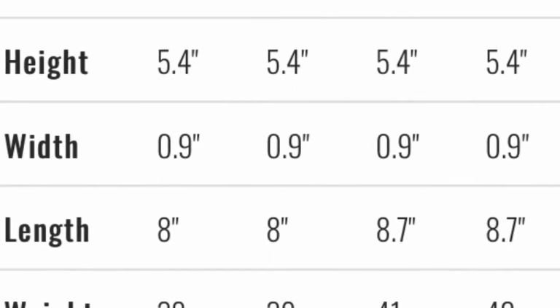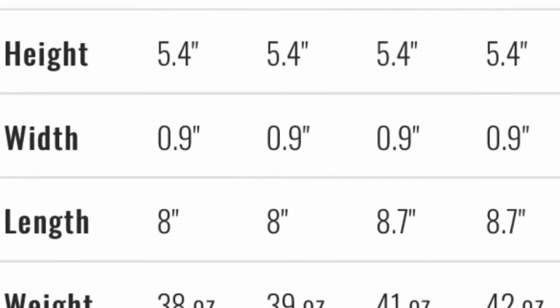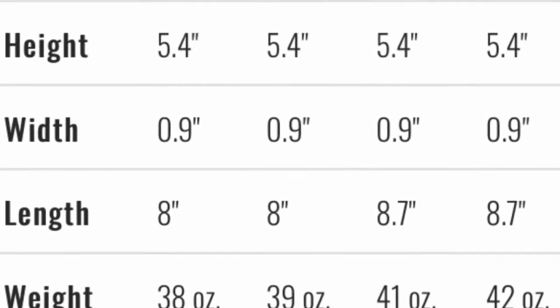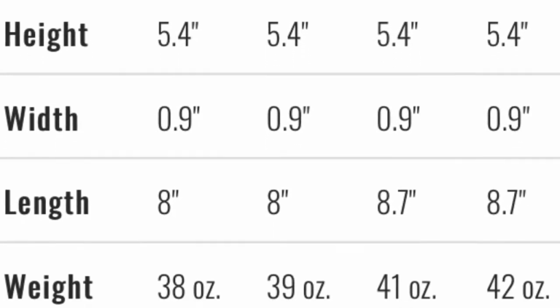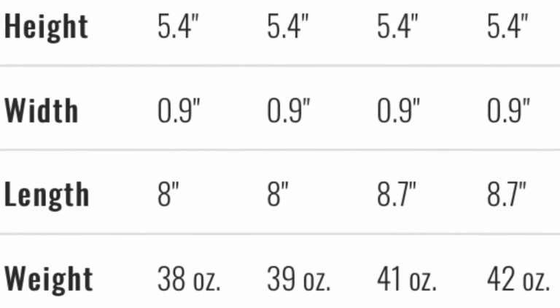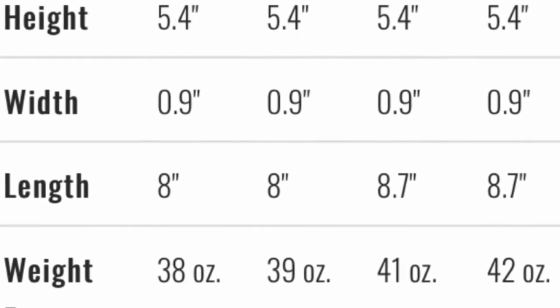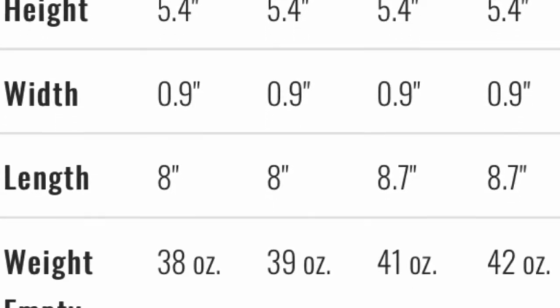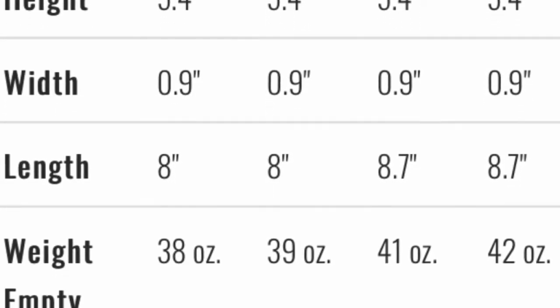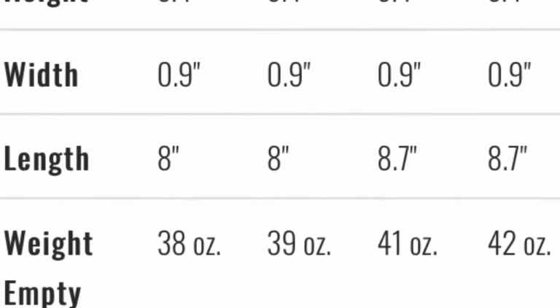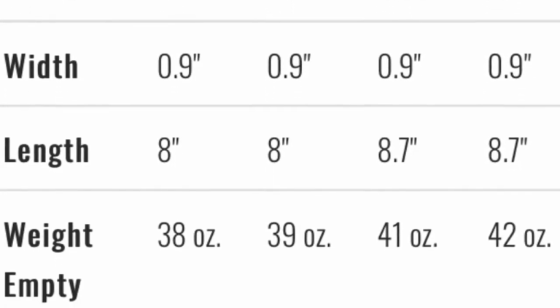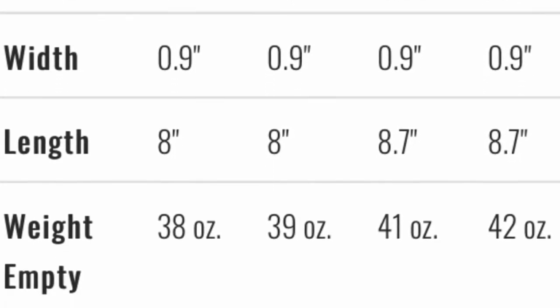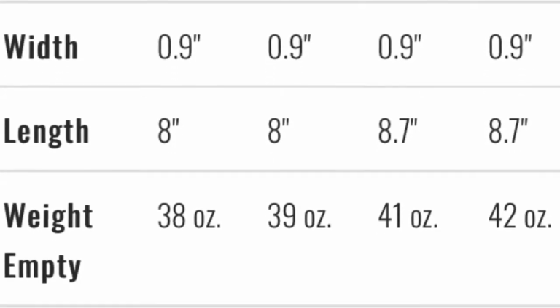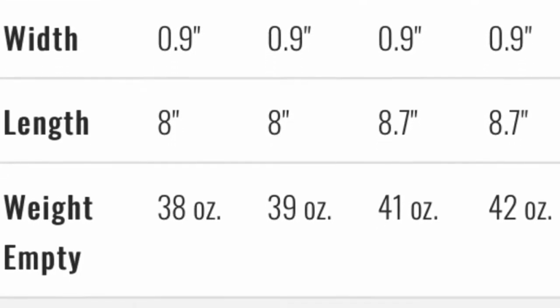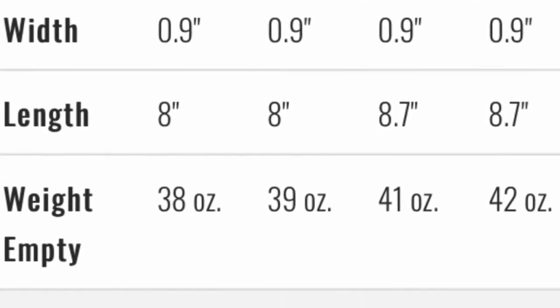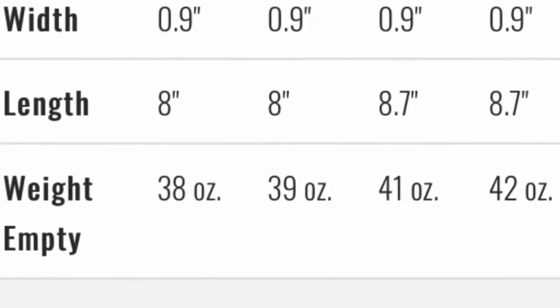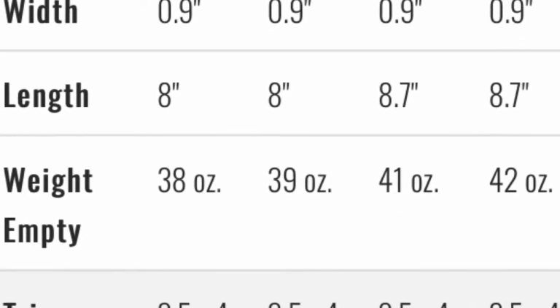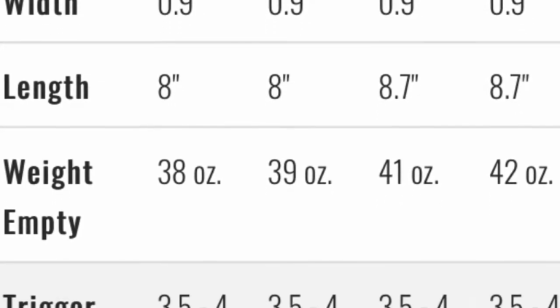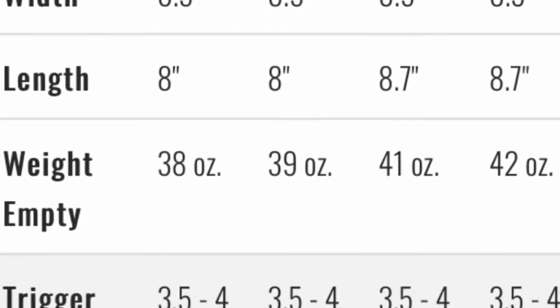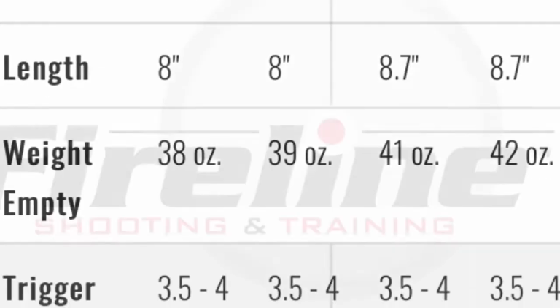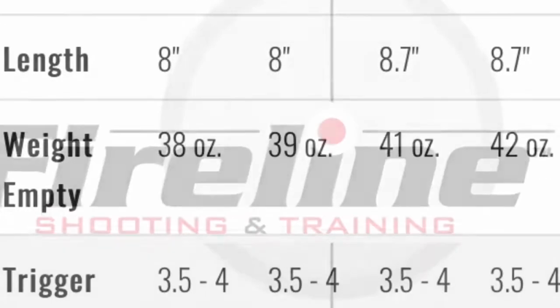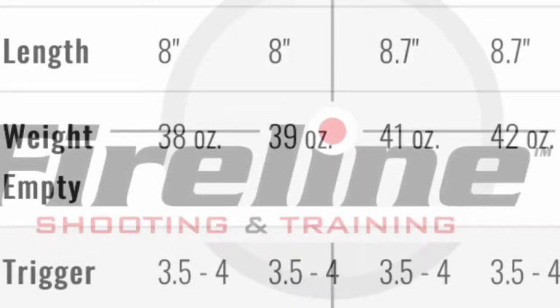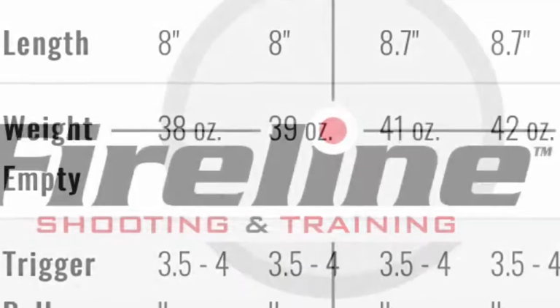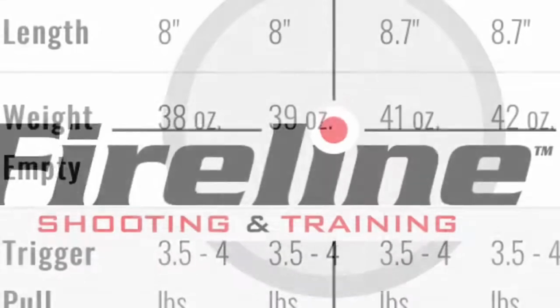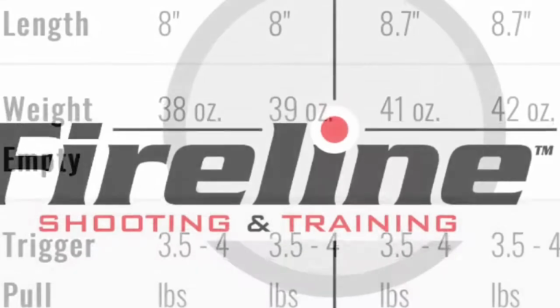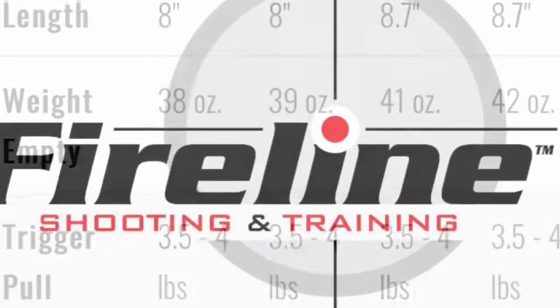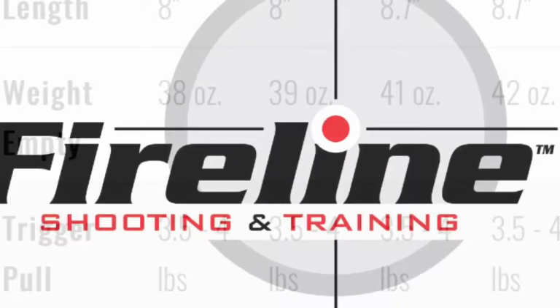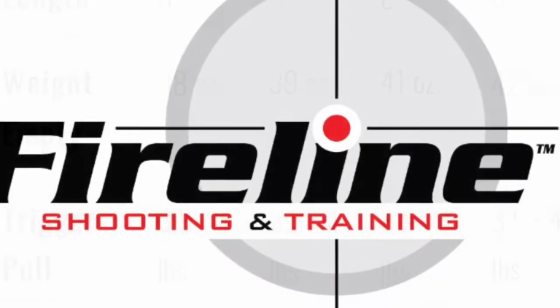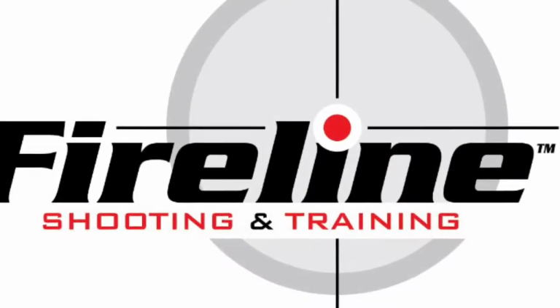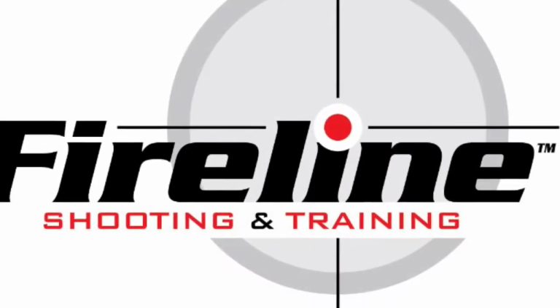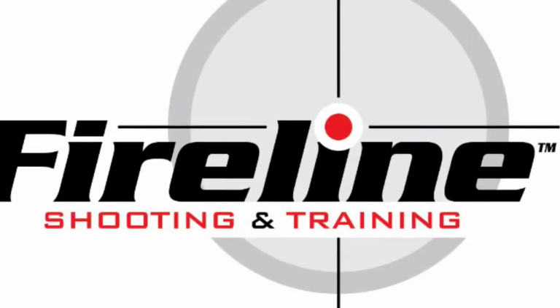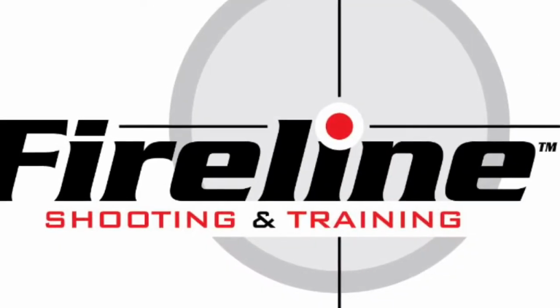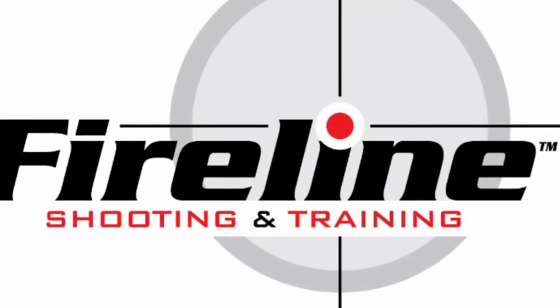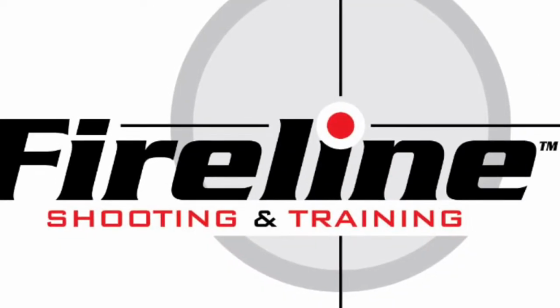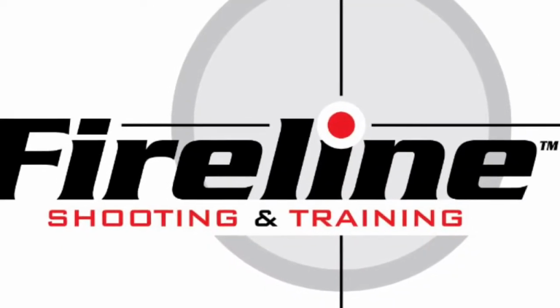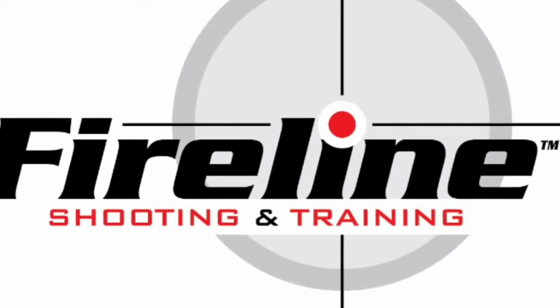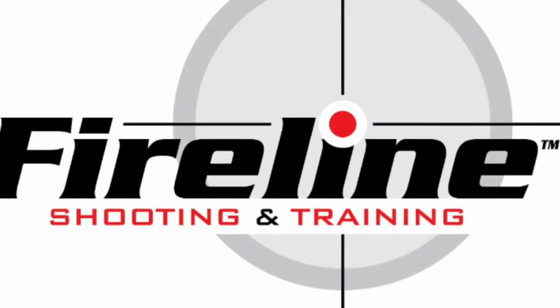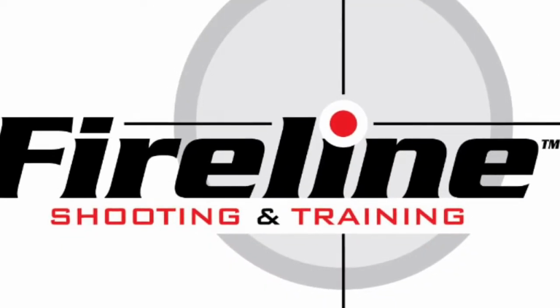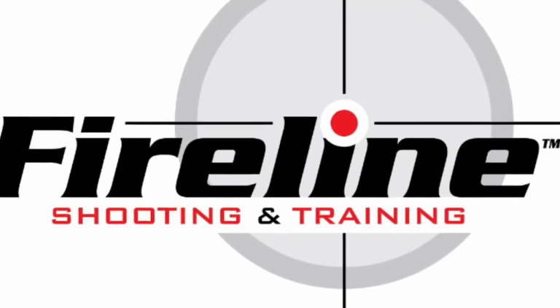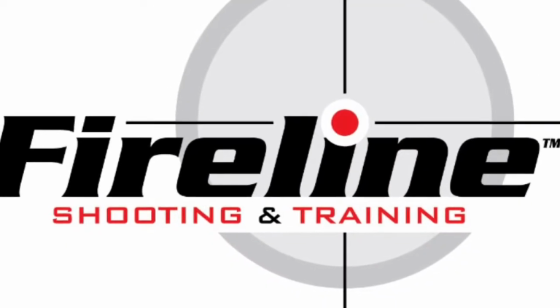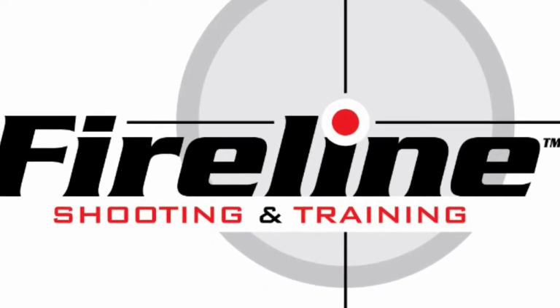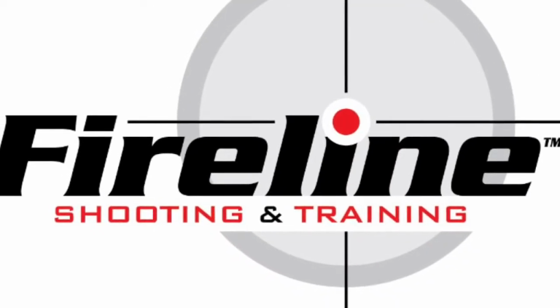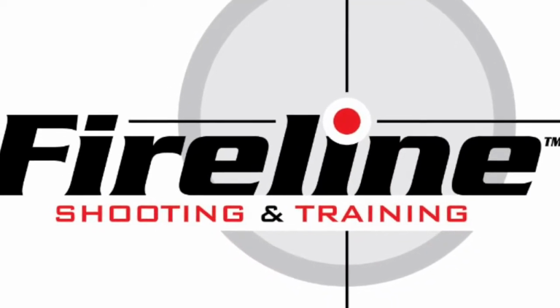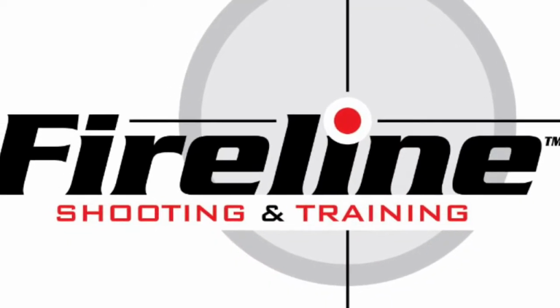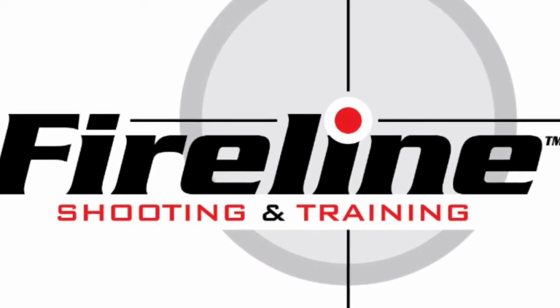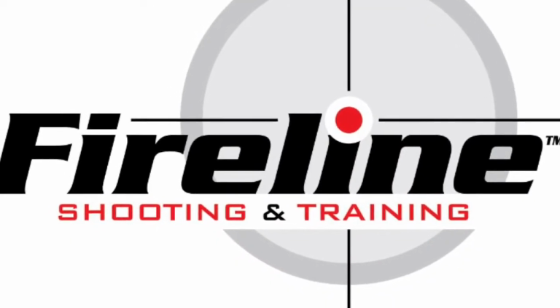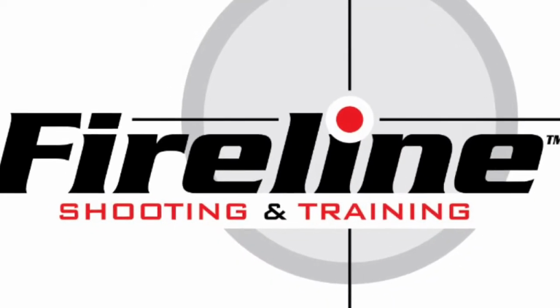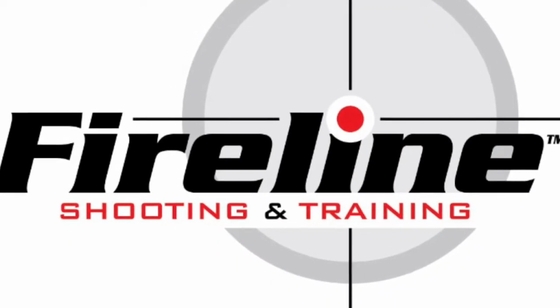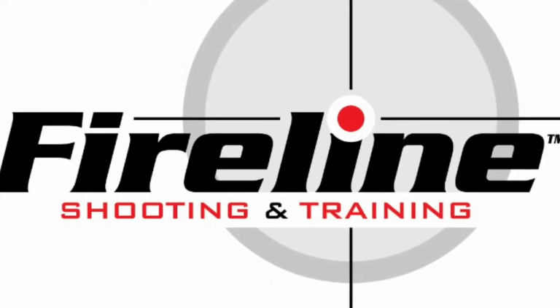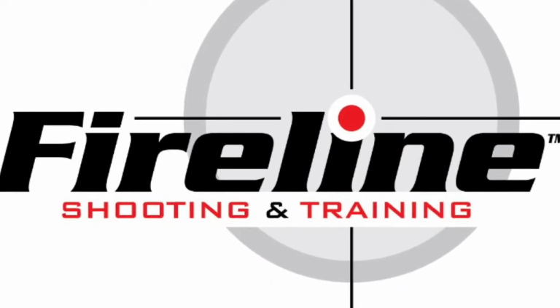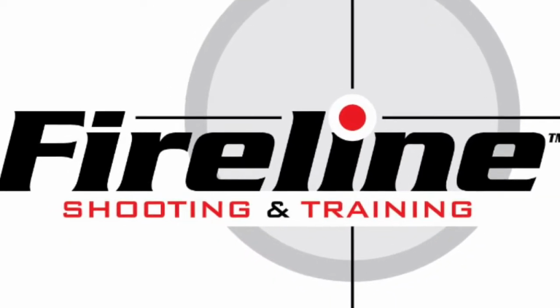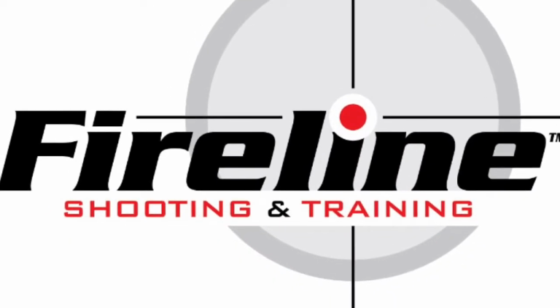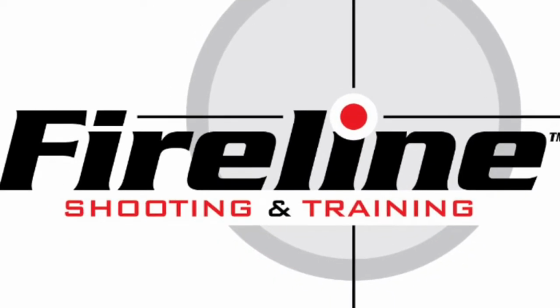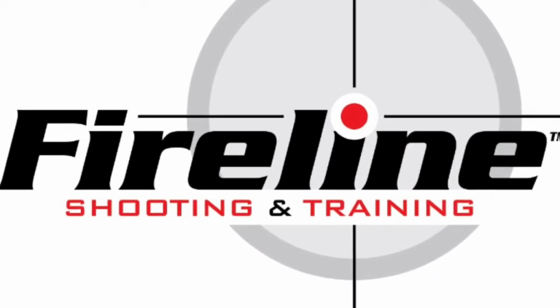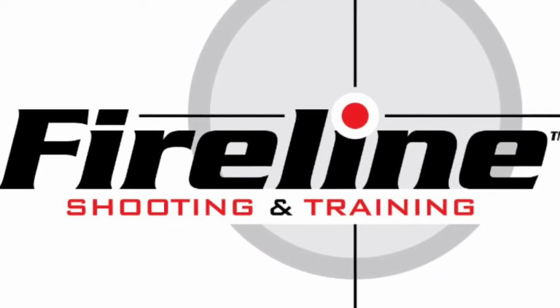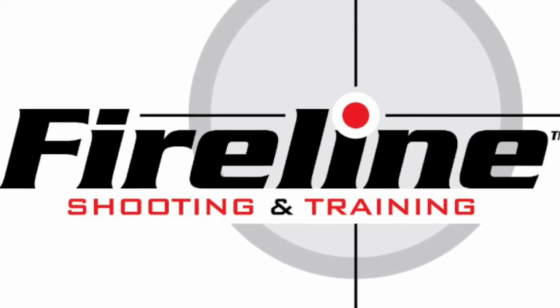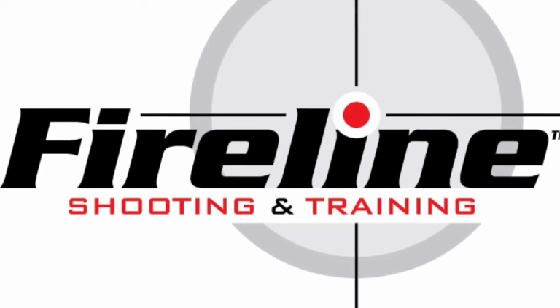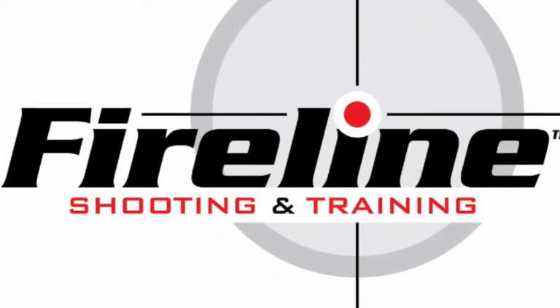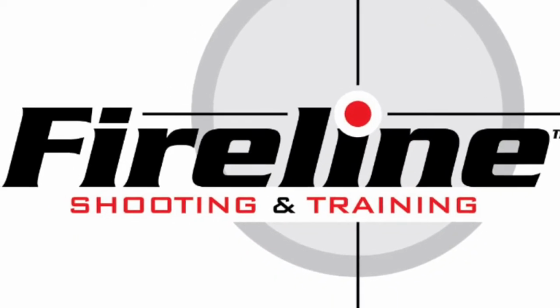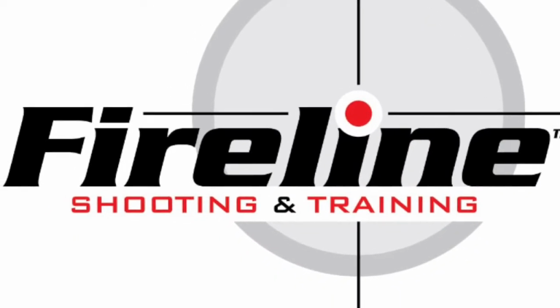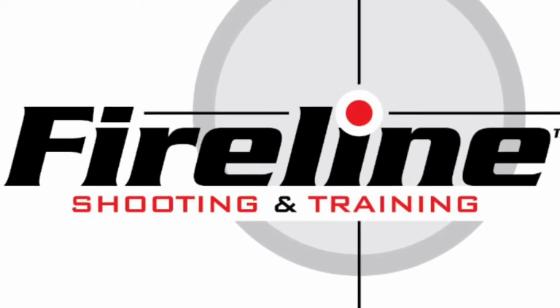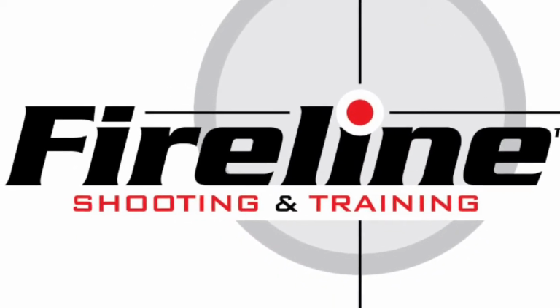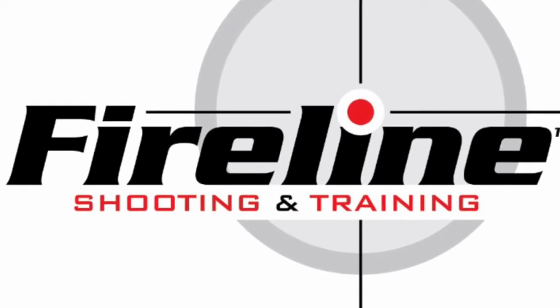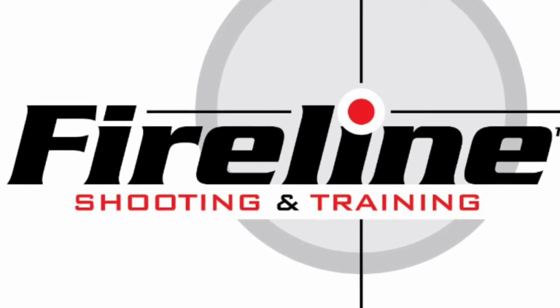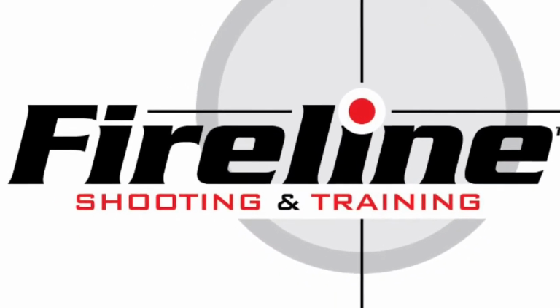If you are interested in checking out this gun, you can find one at the Fireline Shooting and Training Center in Appleton, Wisconsin.